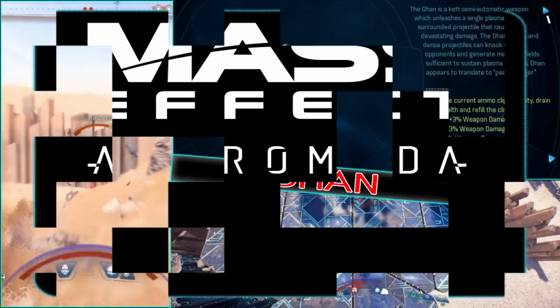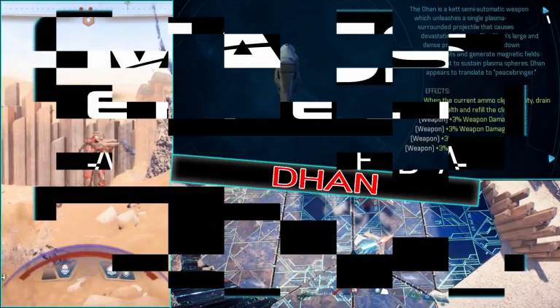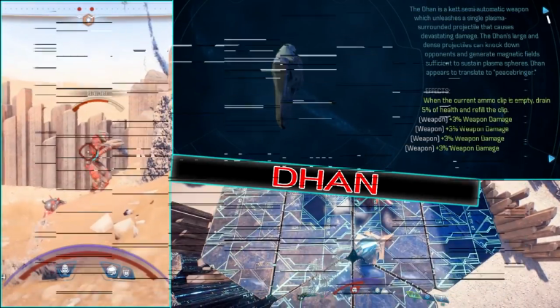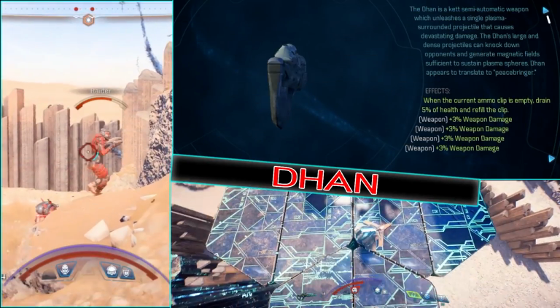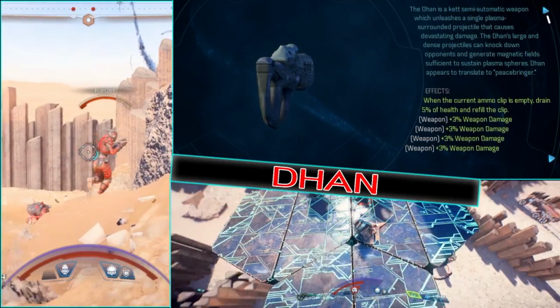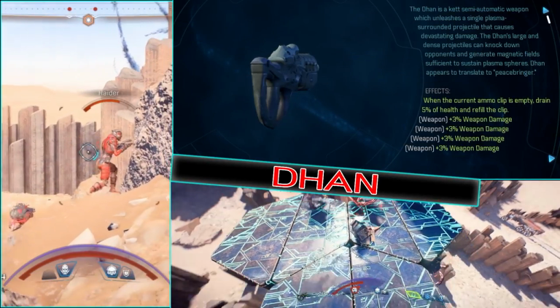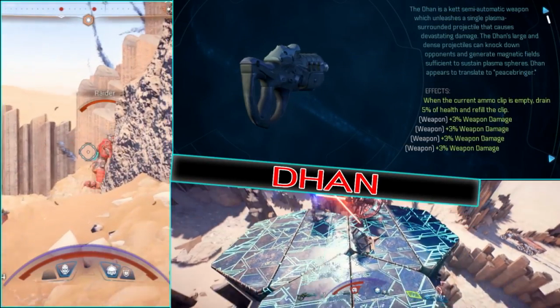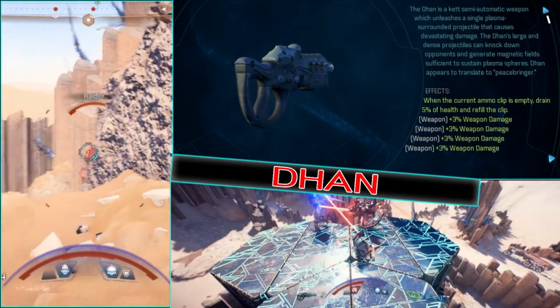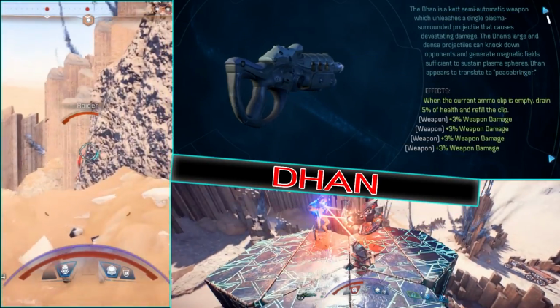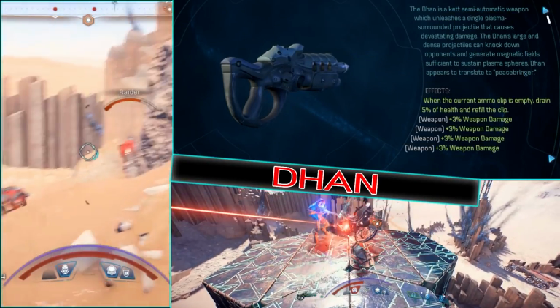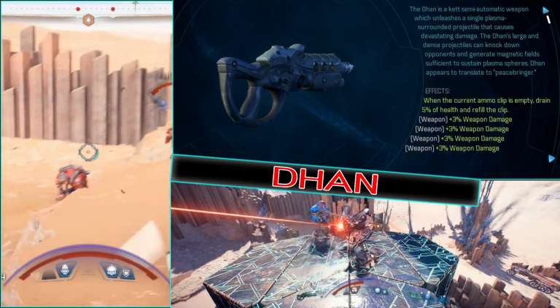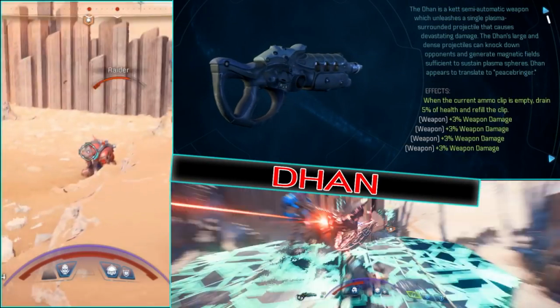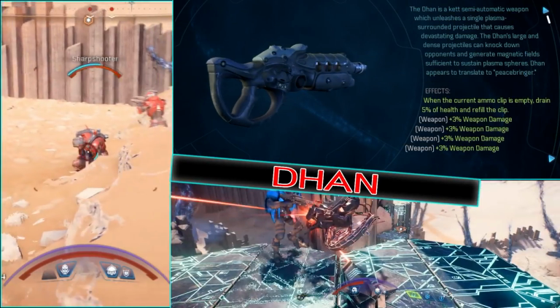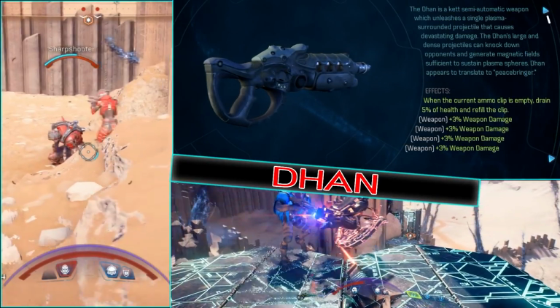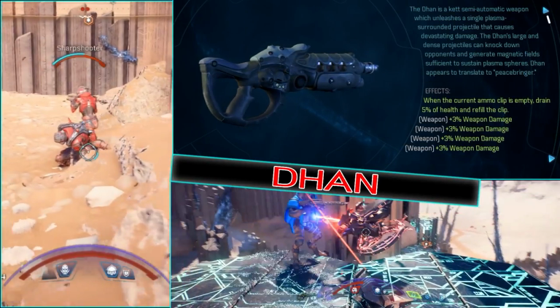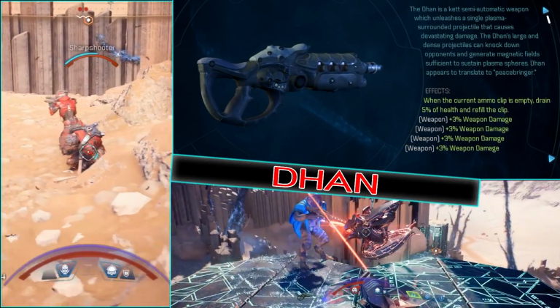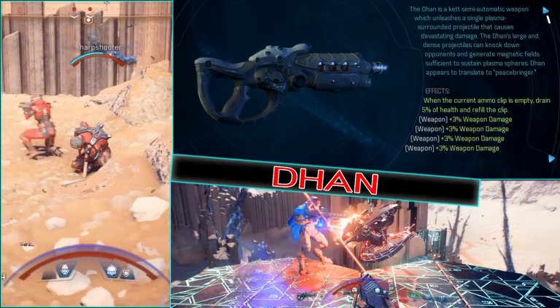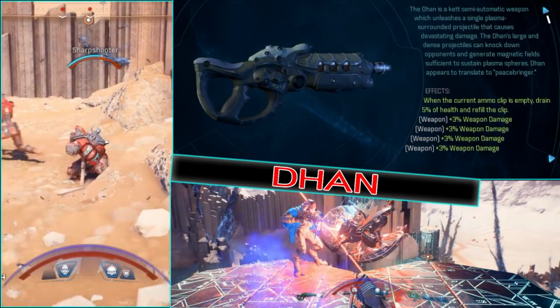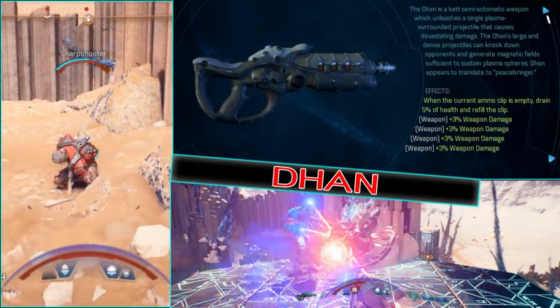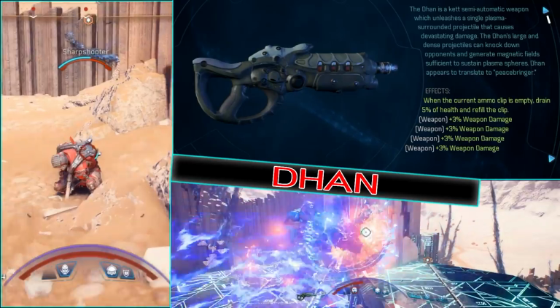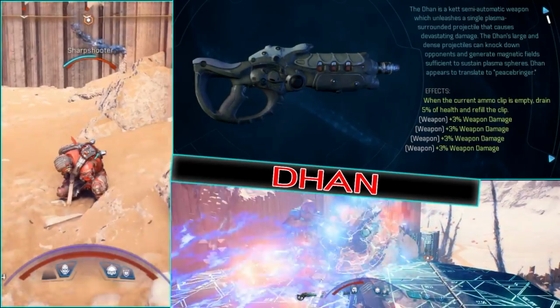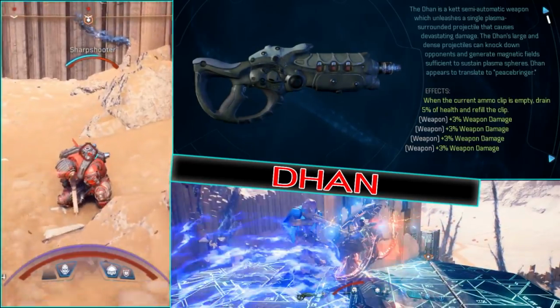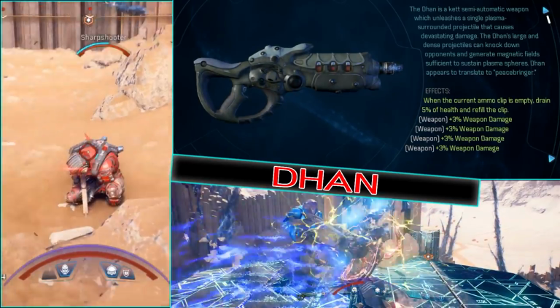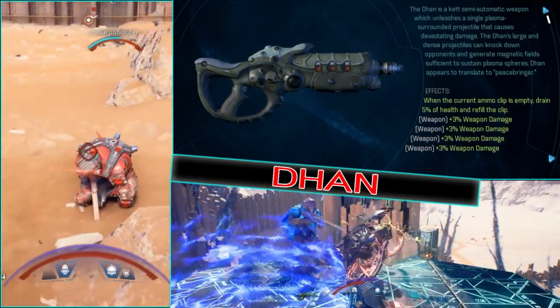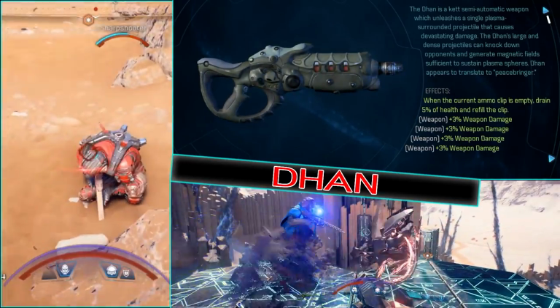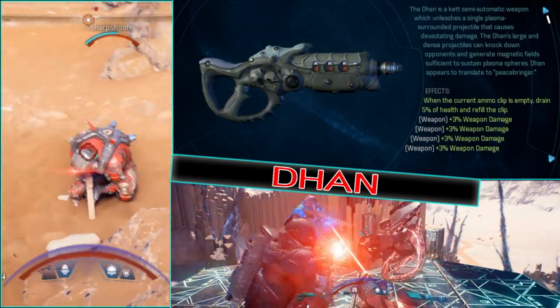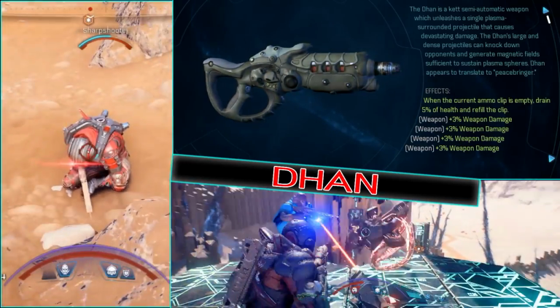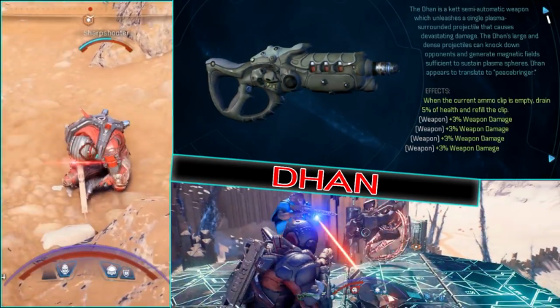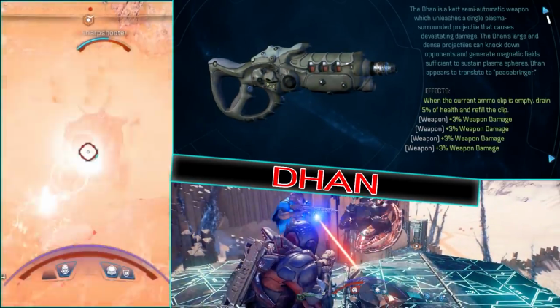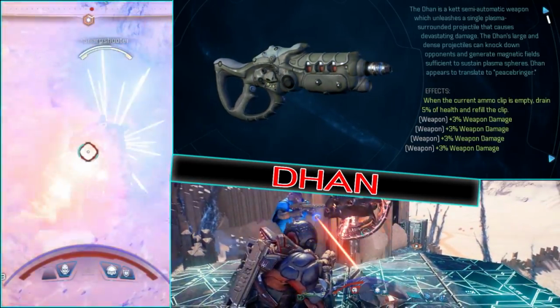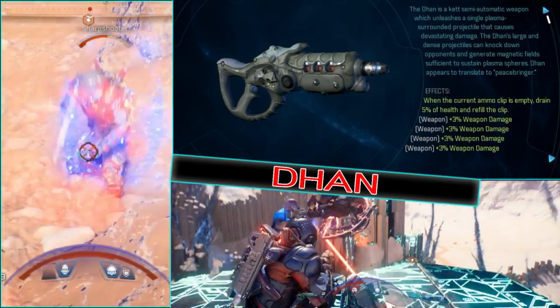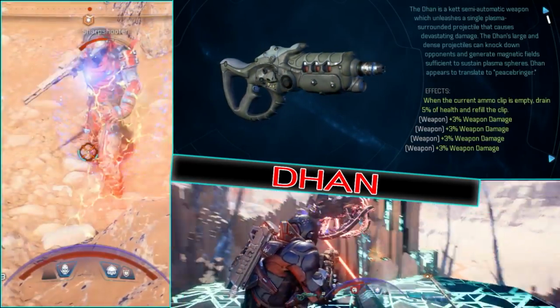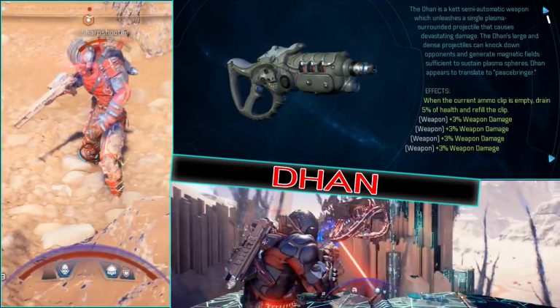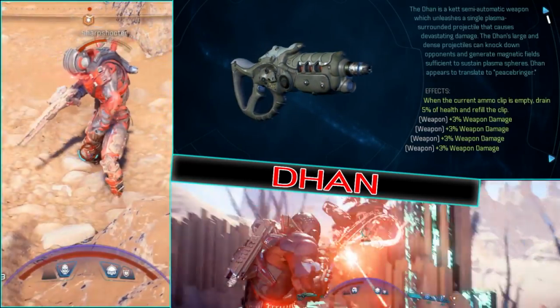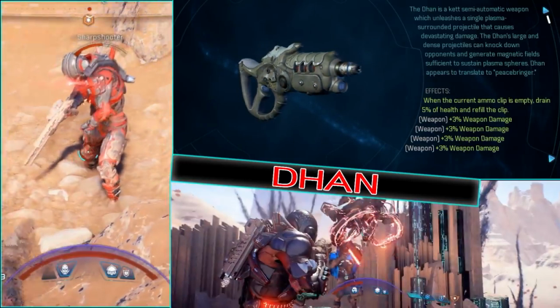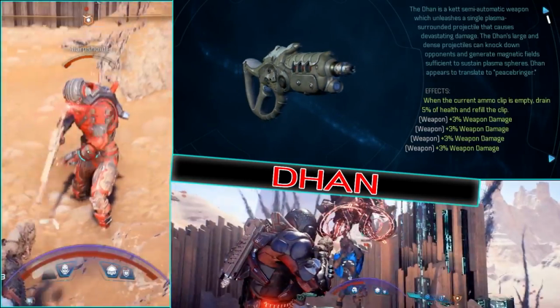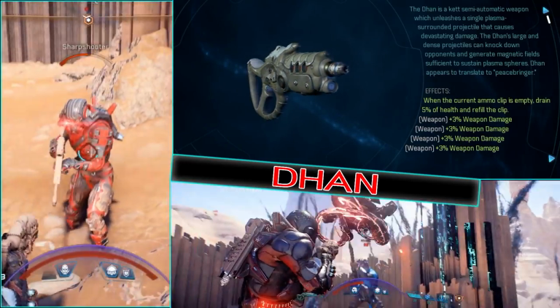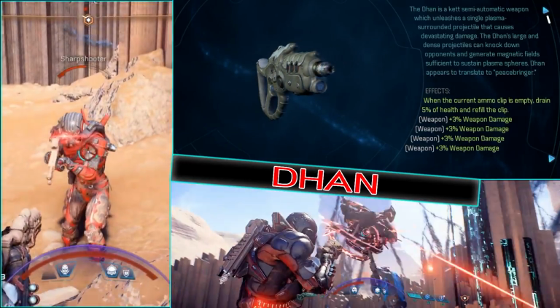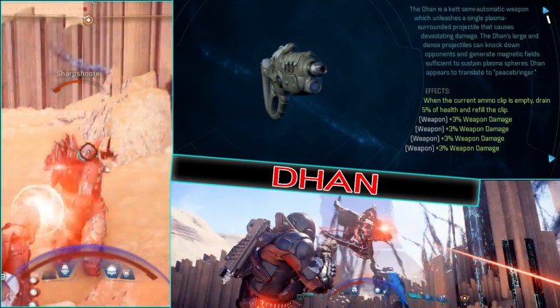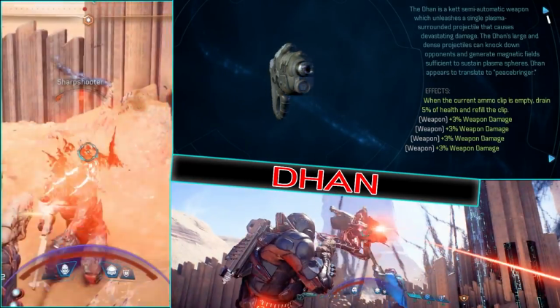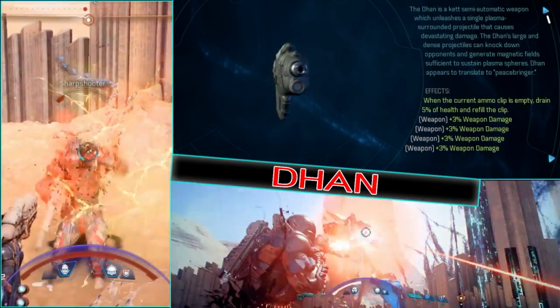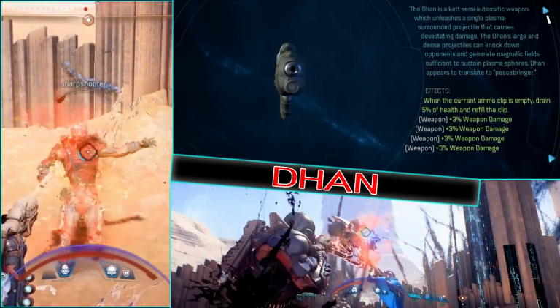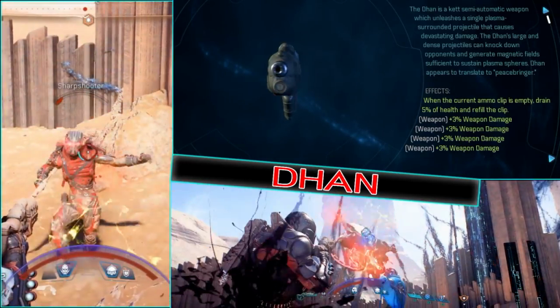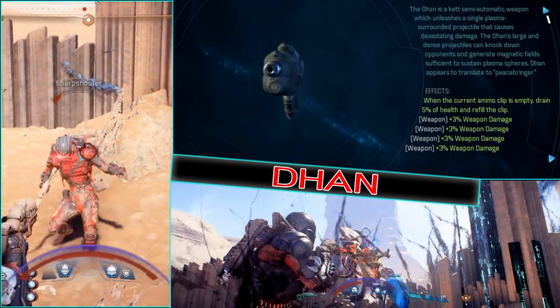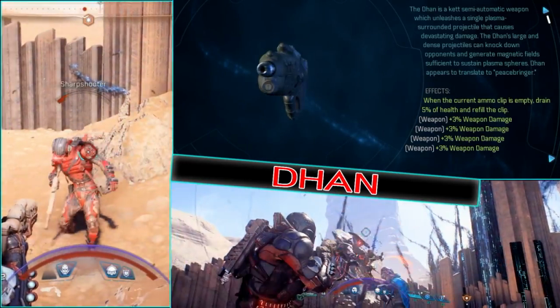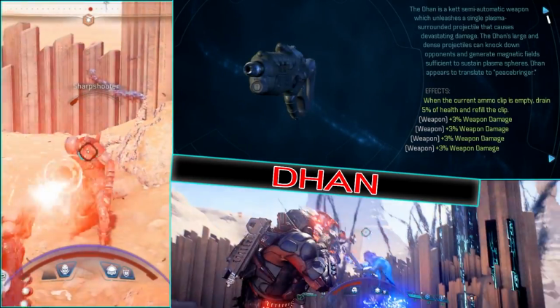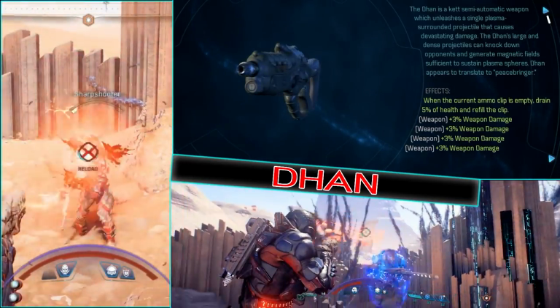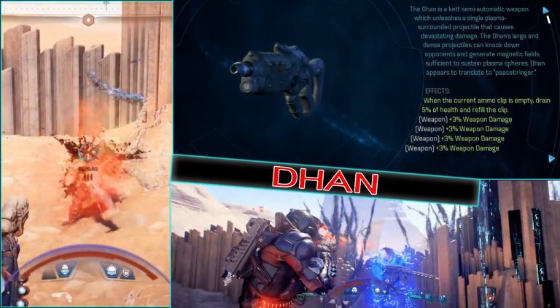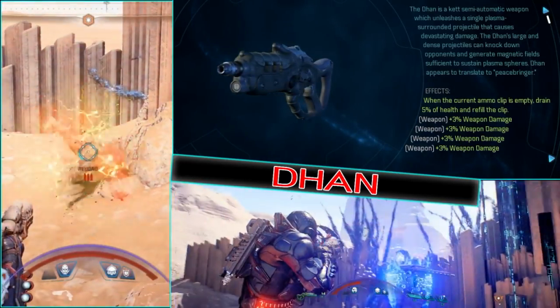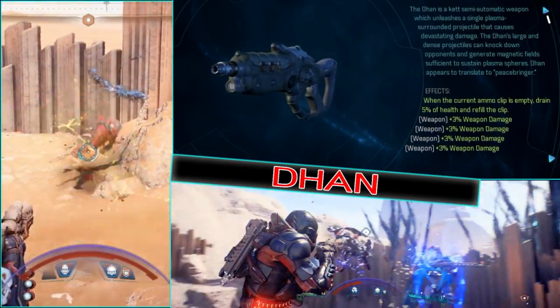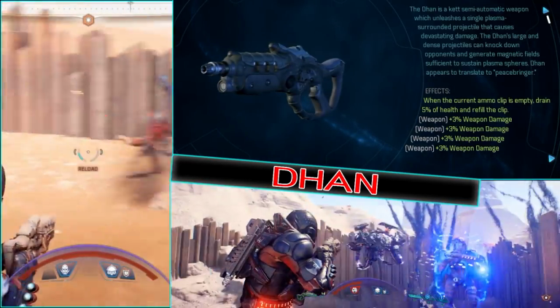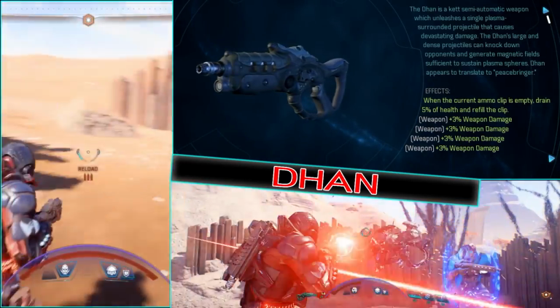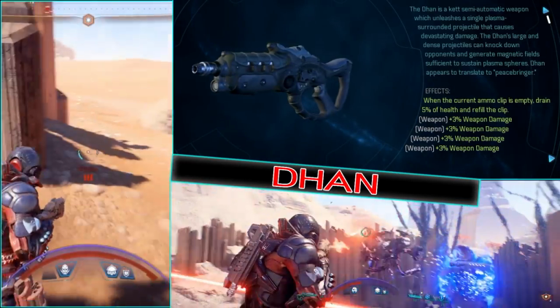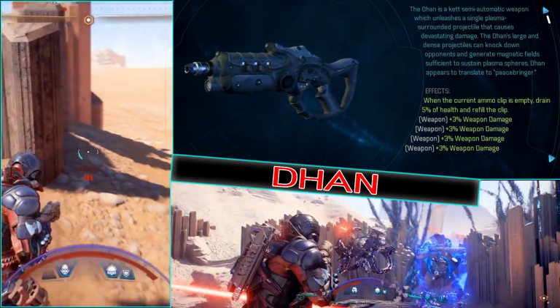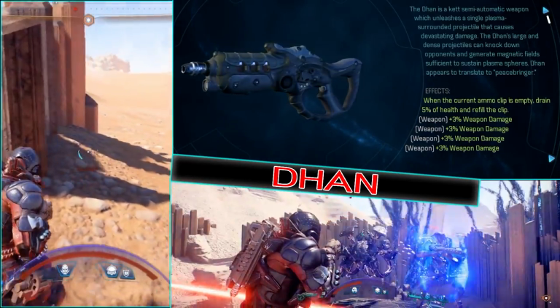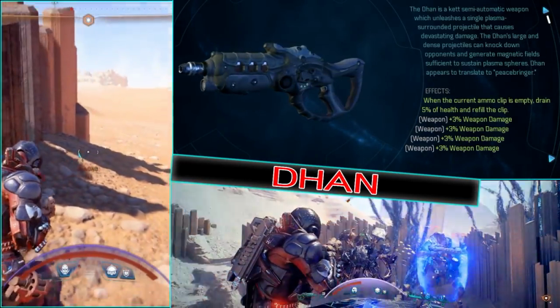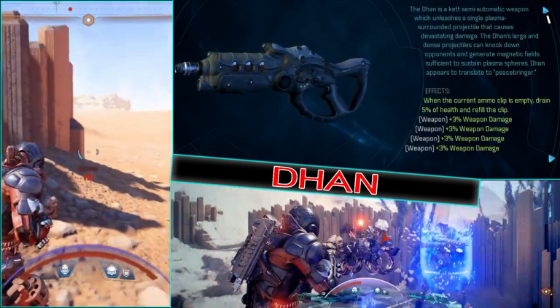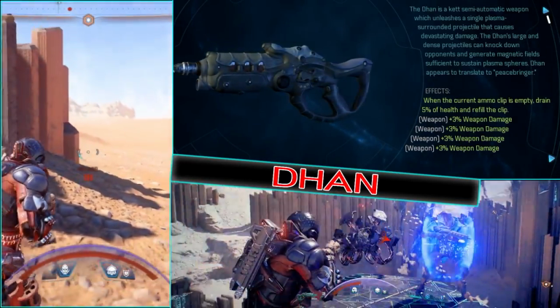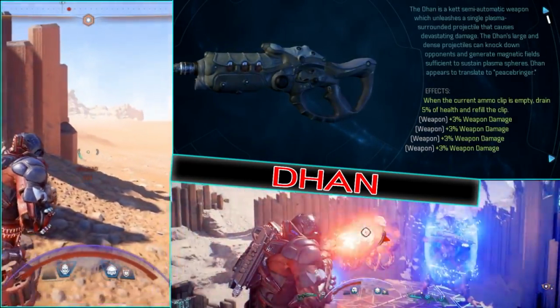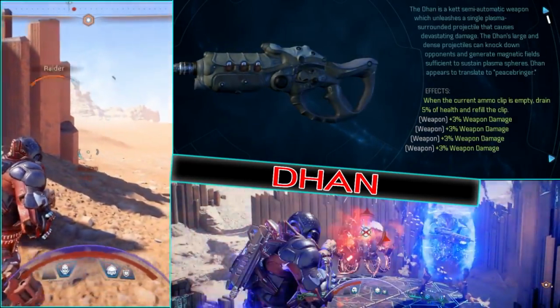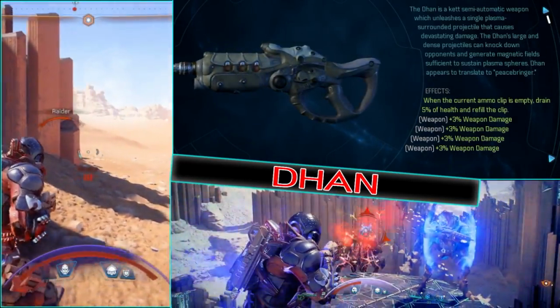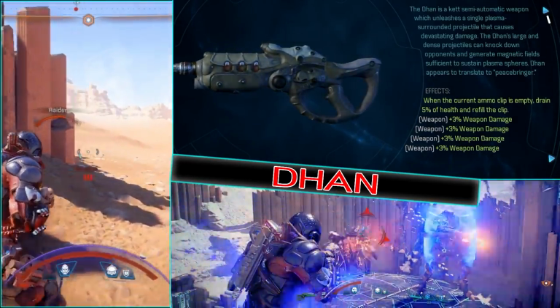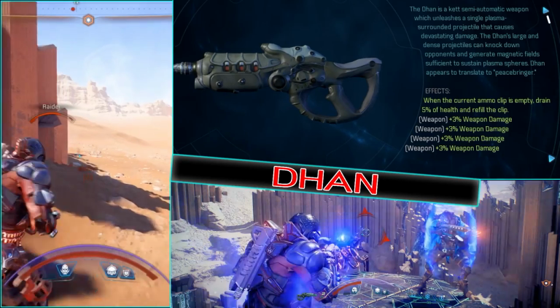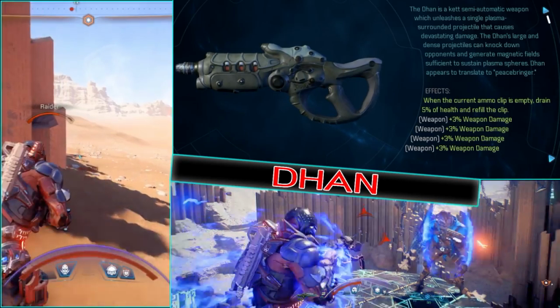First is the Darn with a bioconverter and the rest kinetic coils, mods being barrel and receiver — this is your primary weapon.